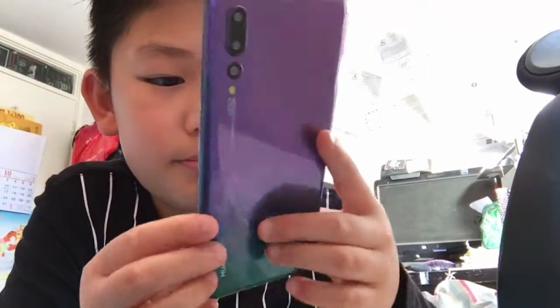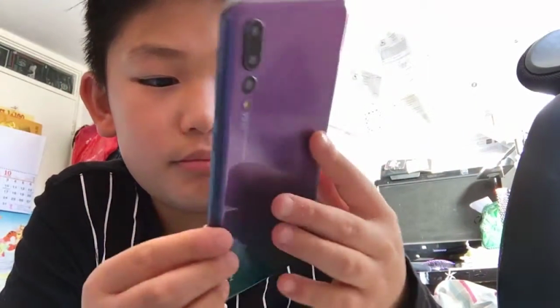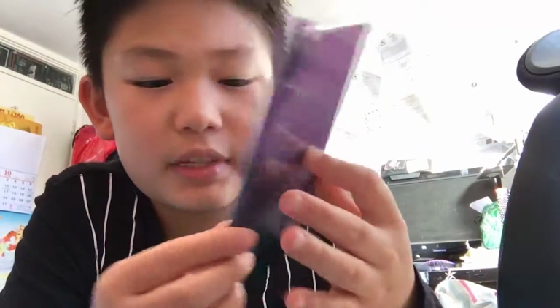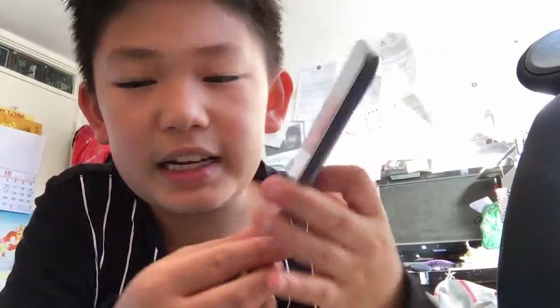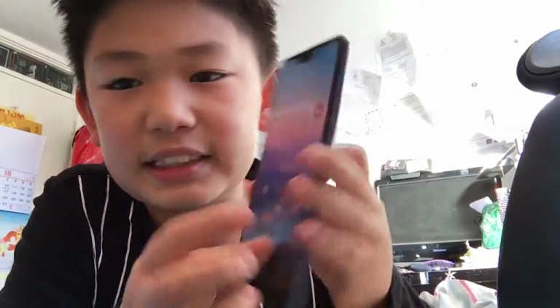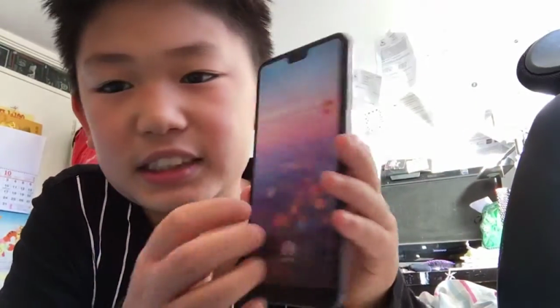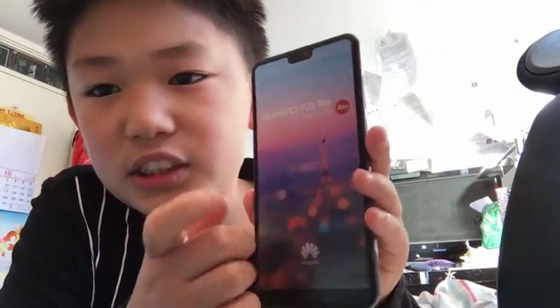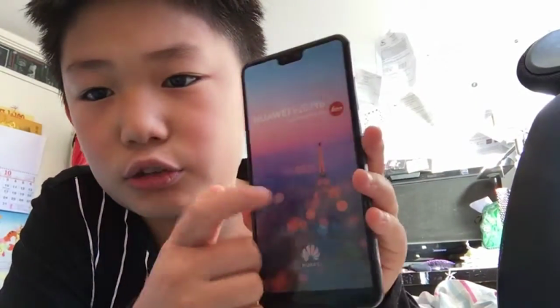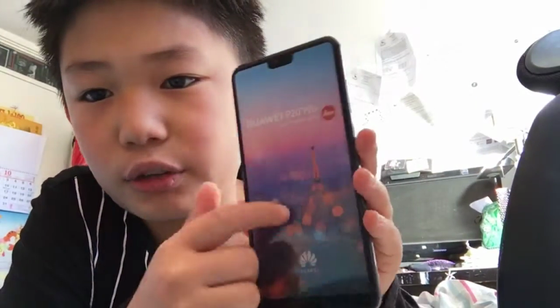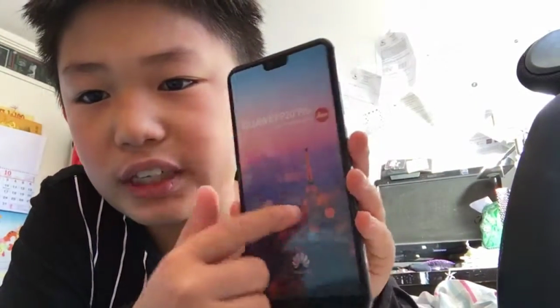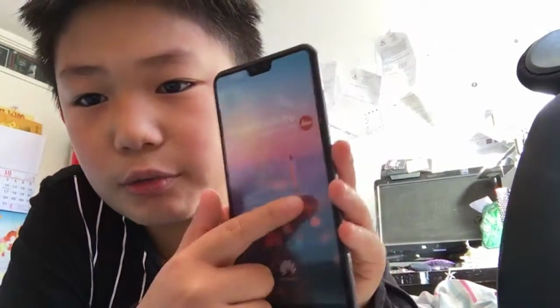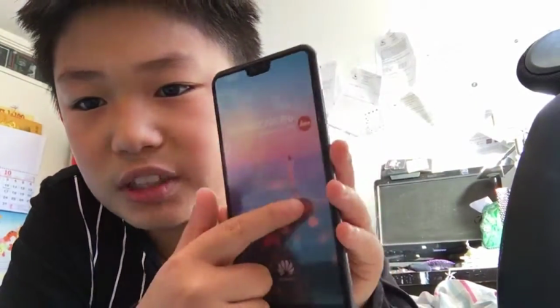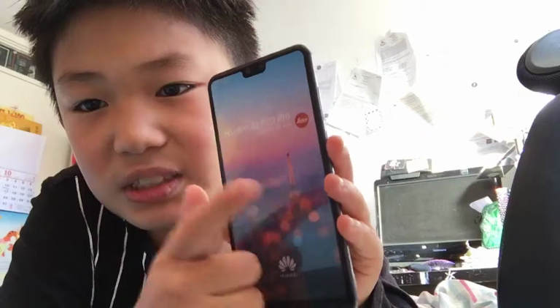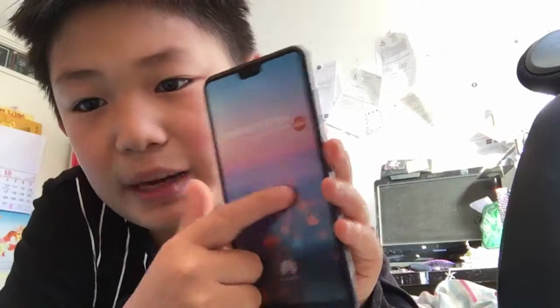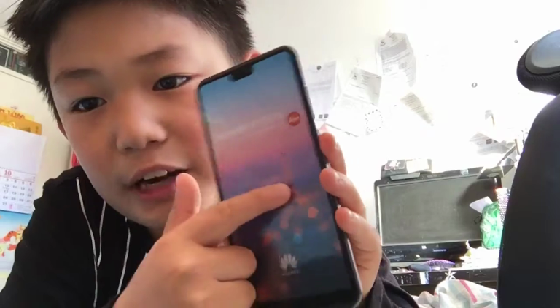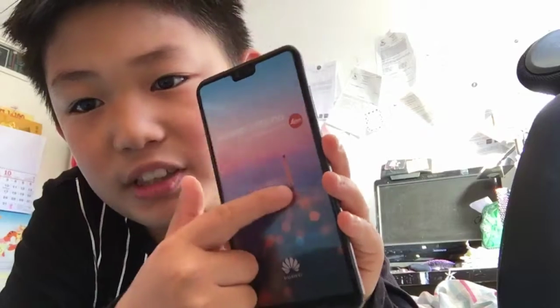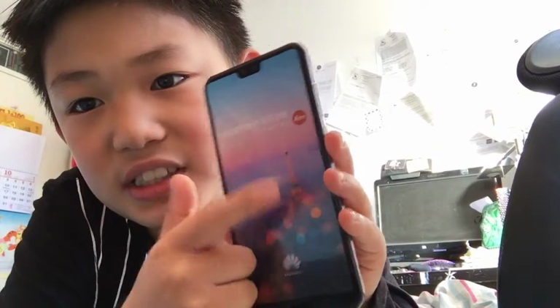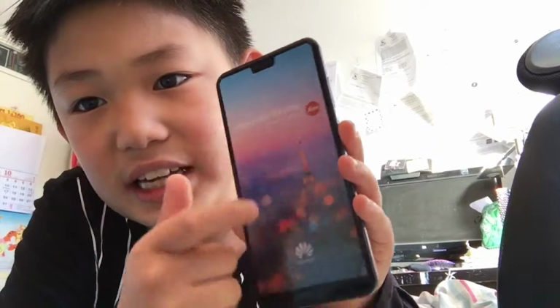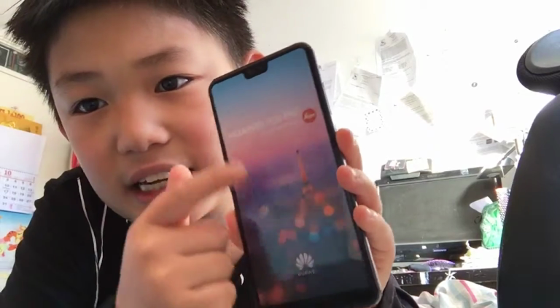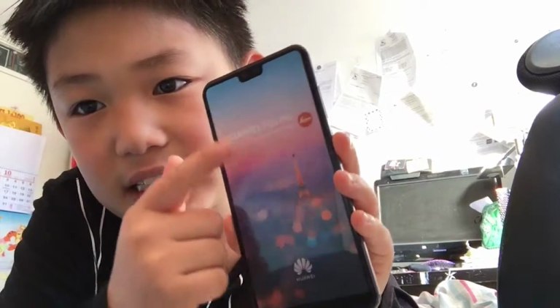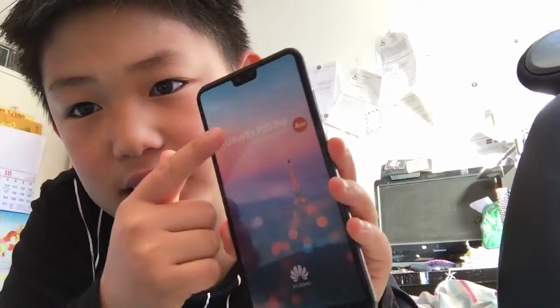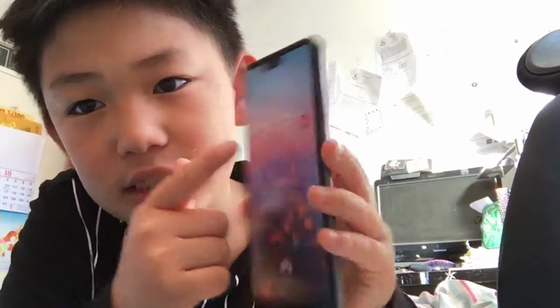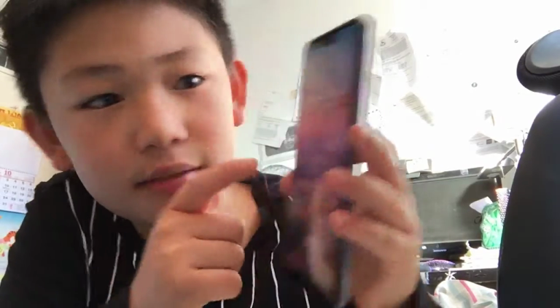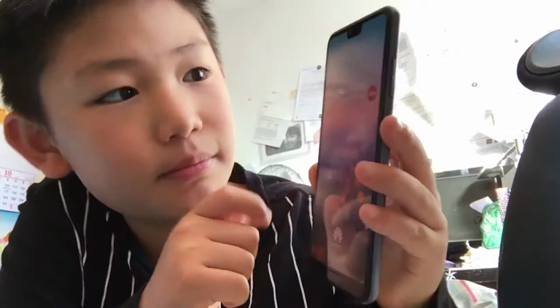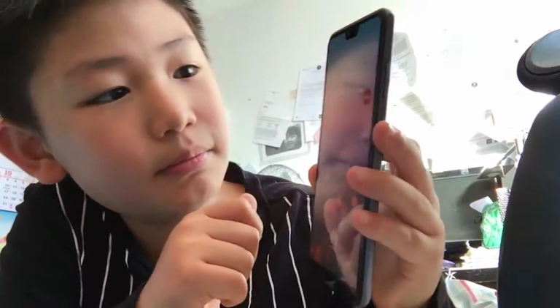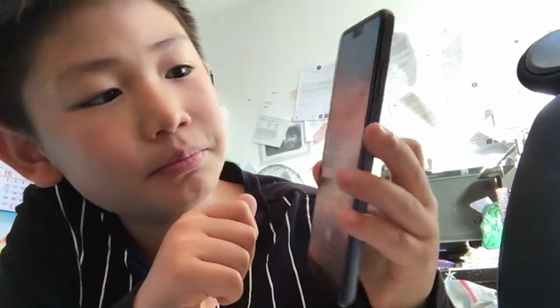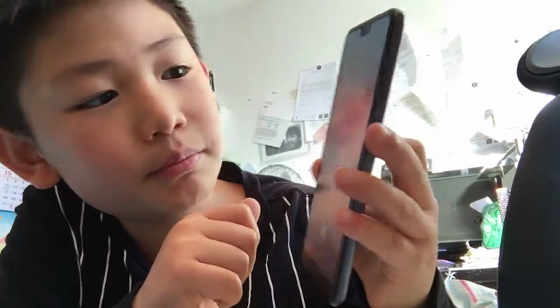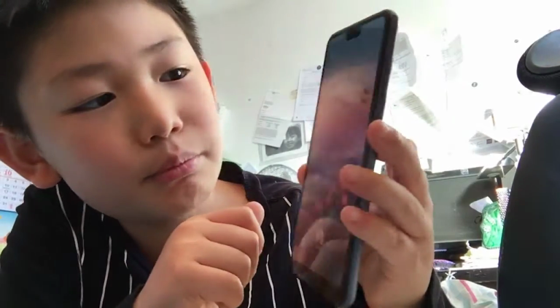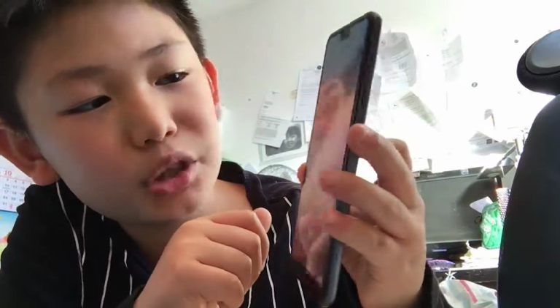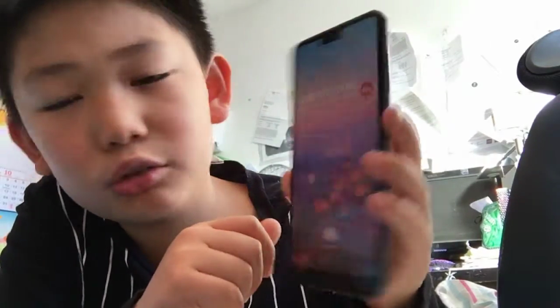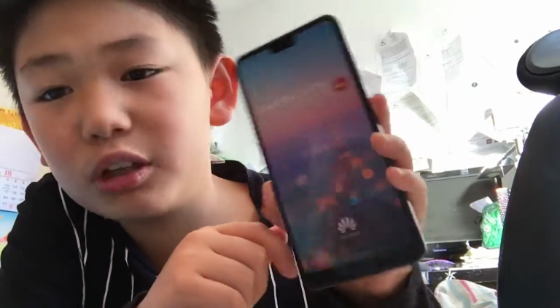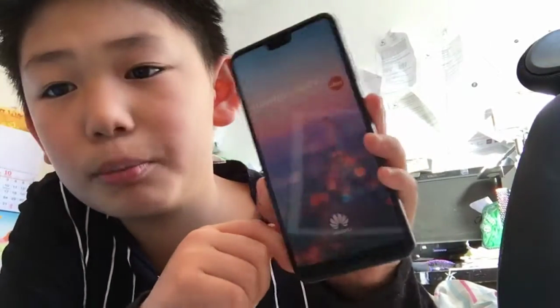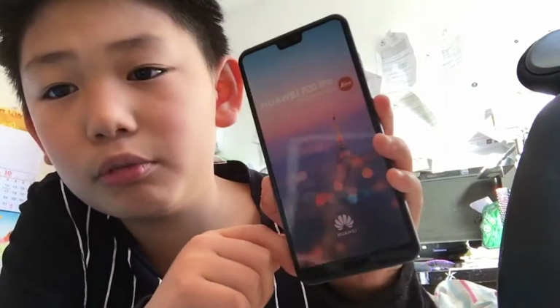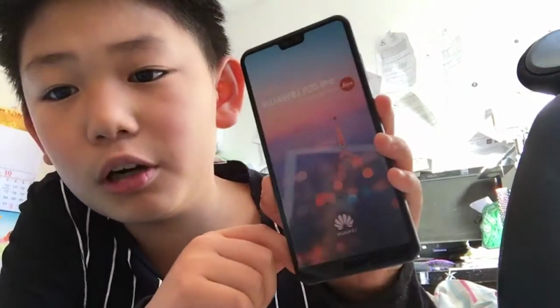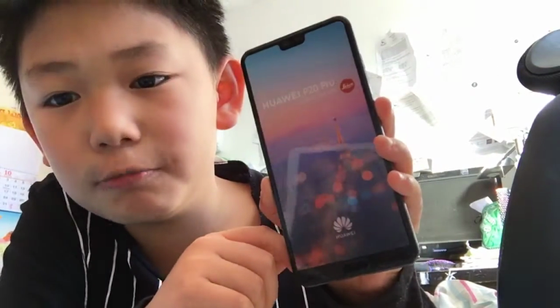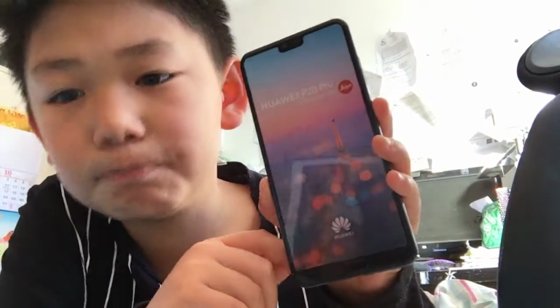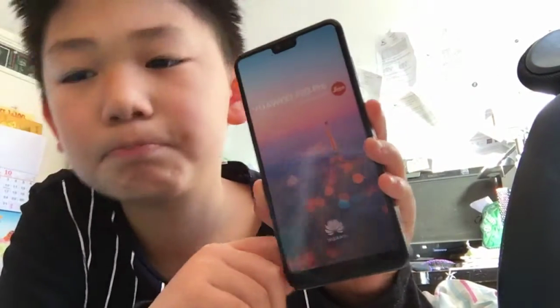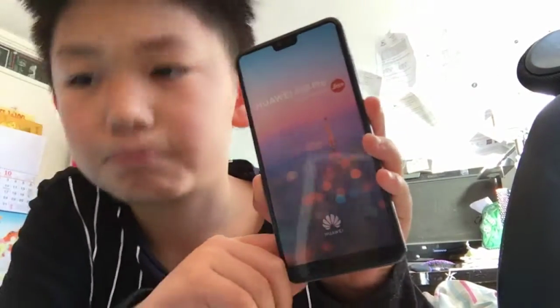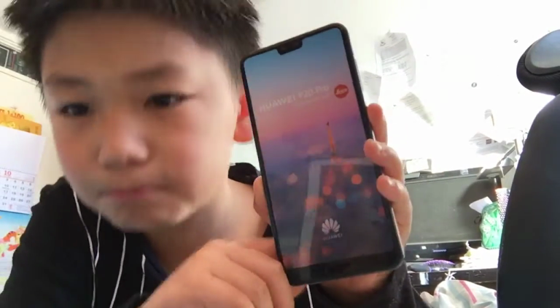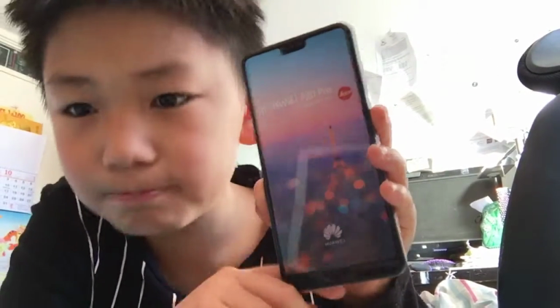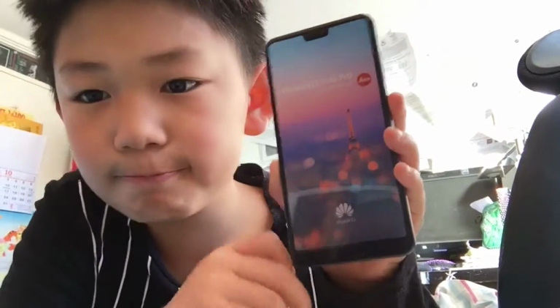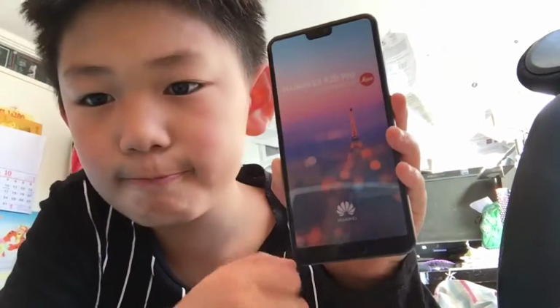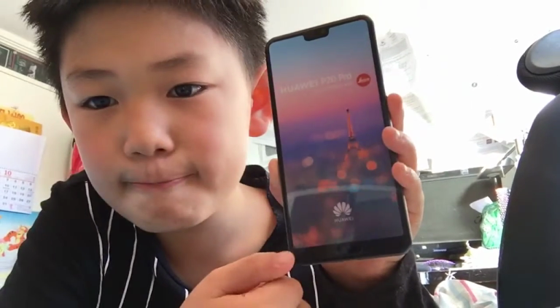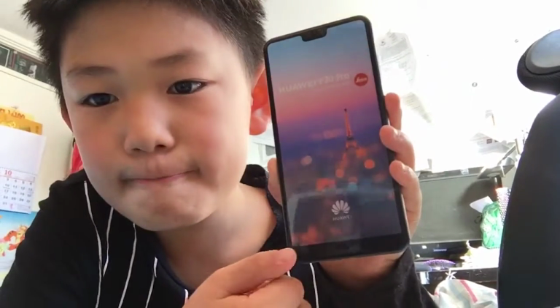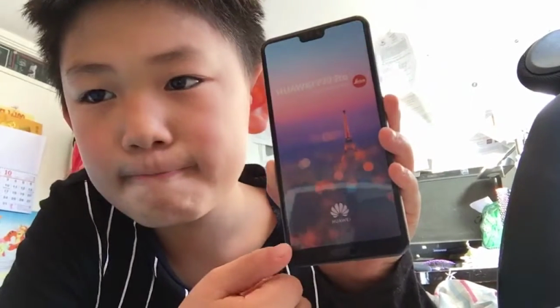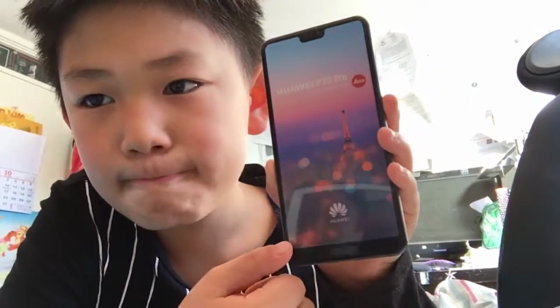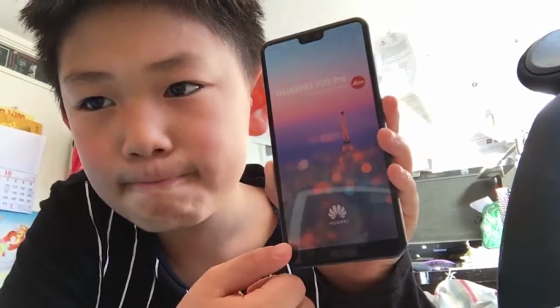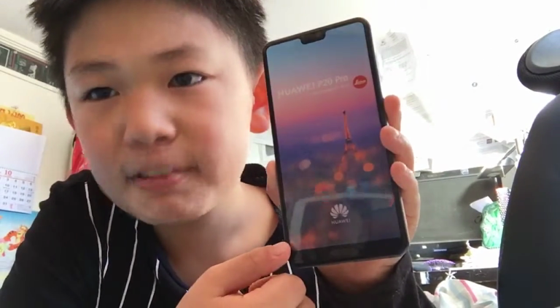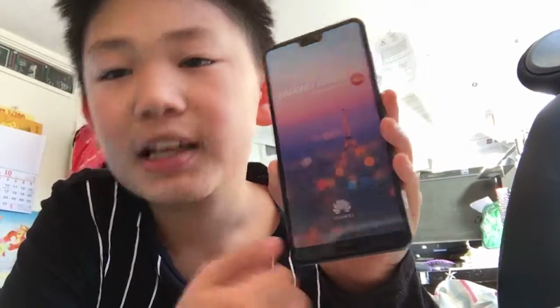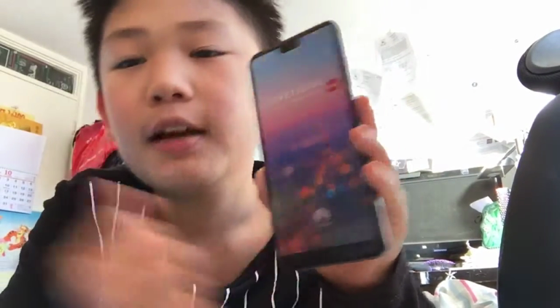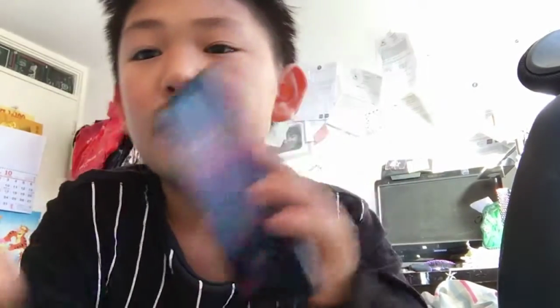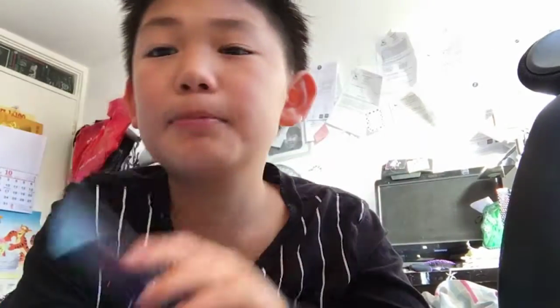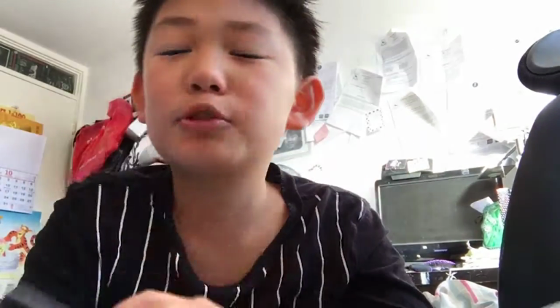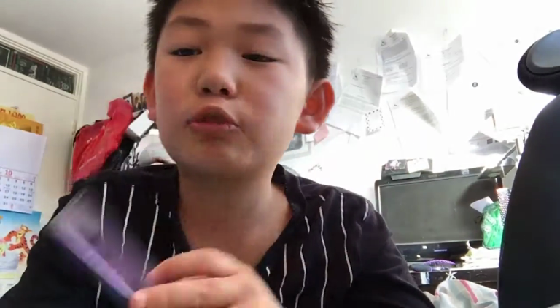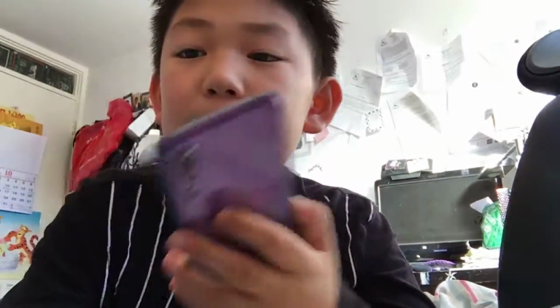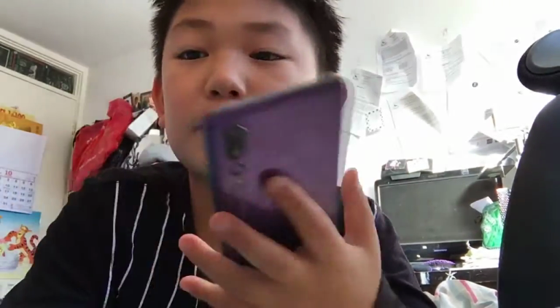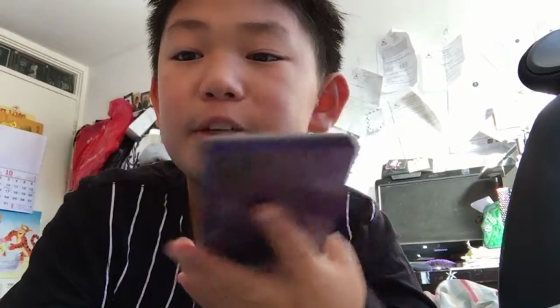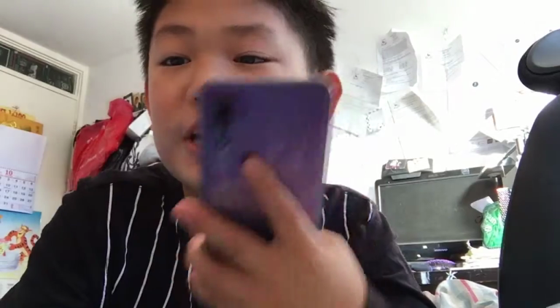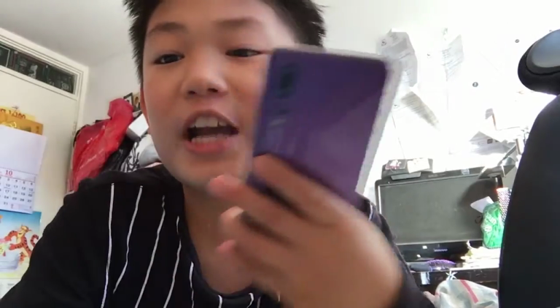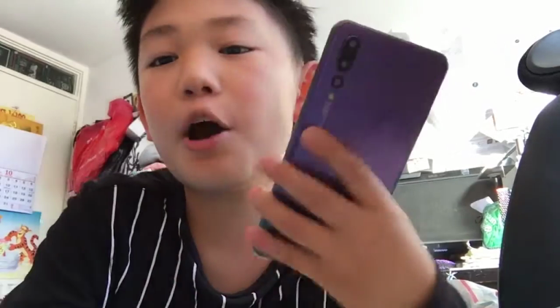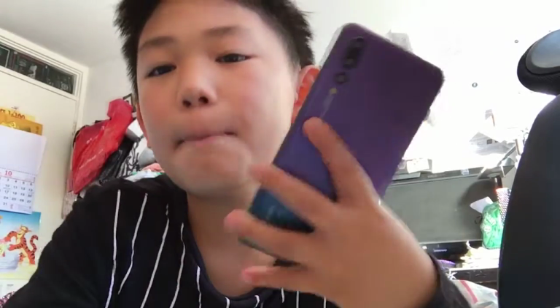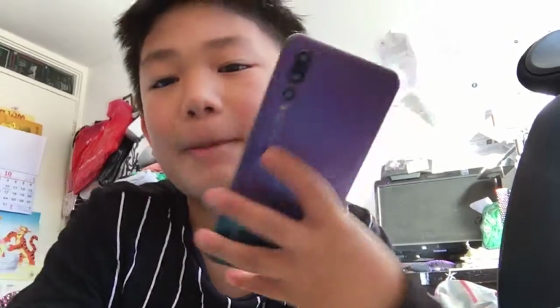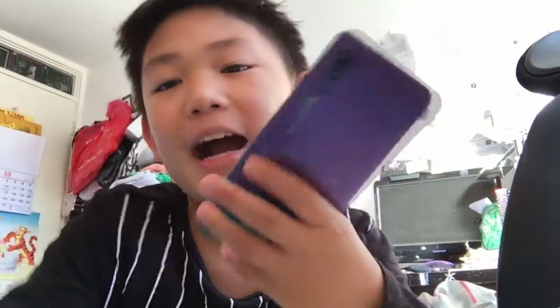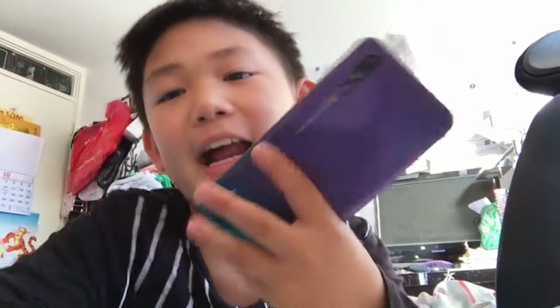There's a screen which says 'Paris' and P20 Pro. Subscribe to my channel, bye!